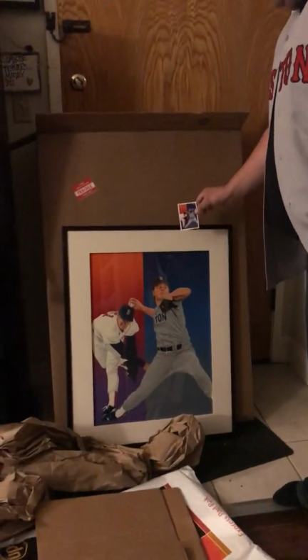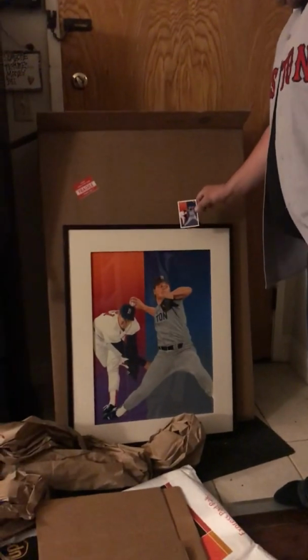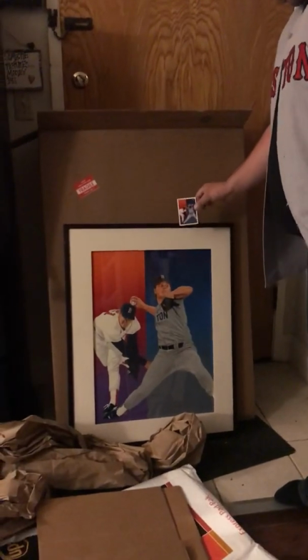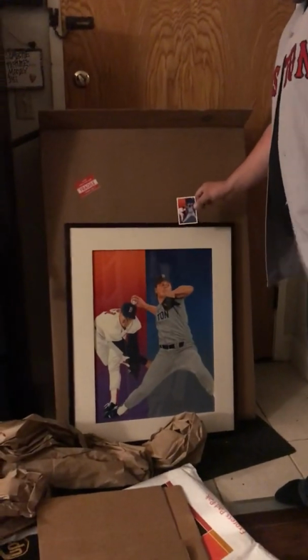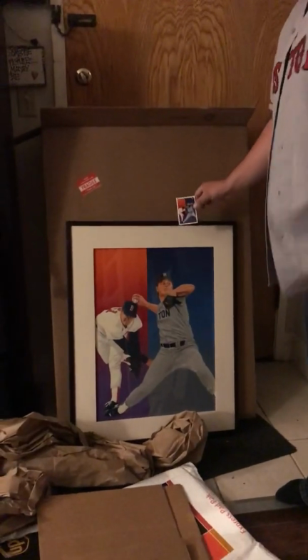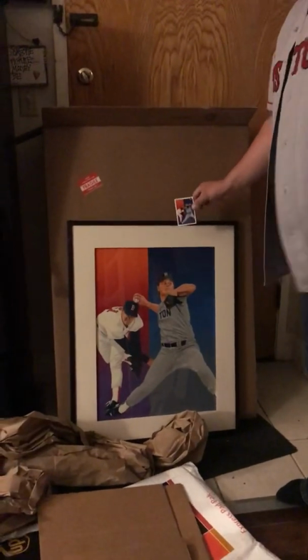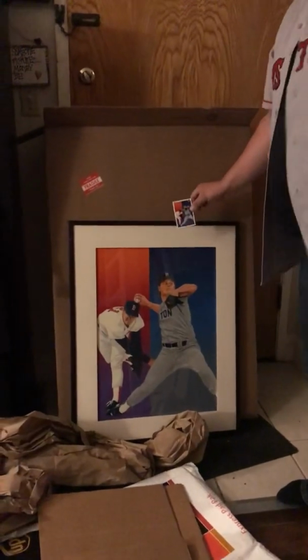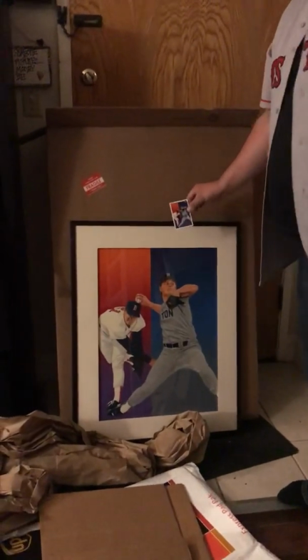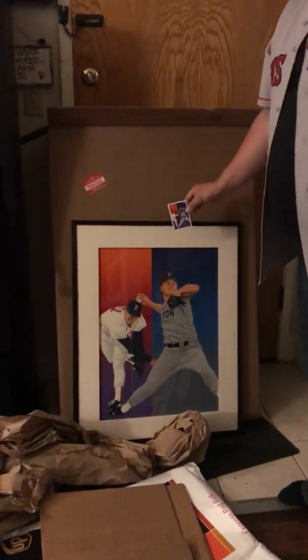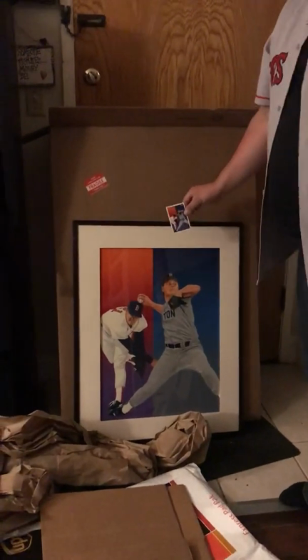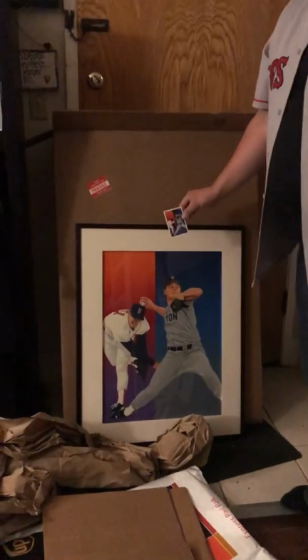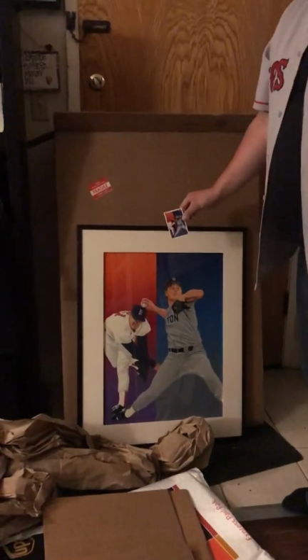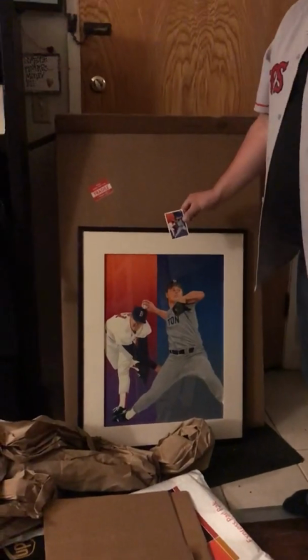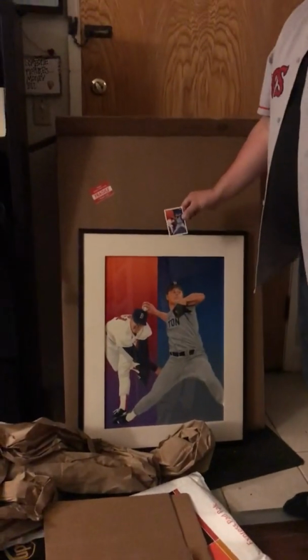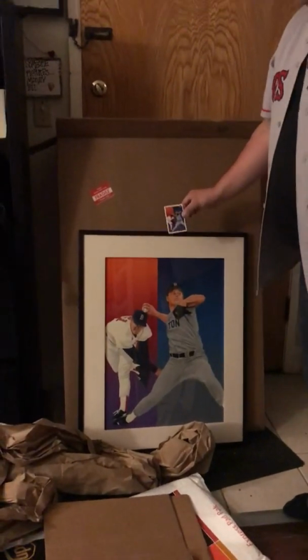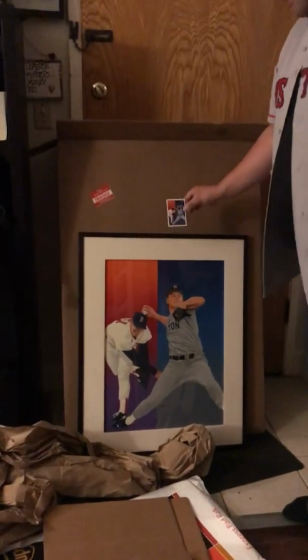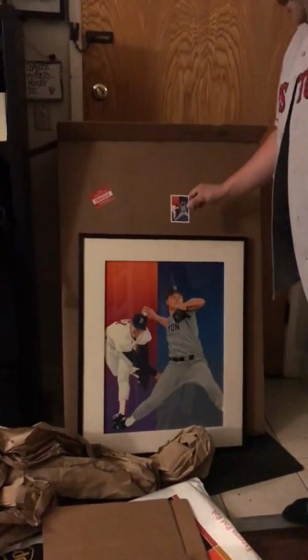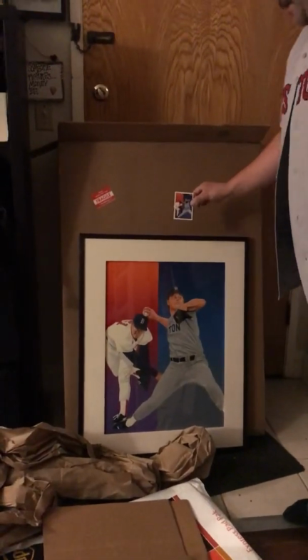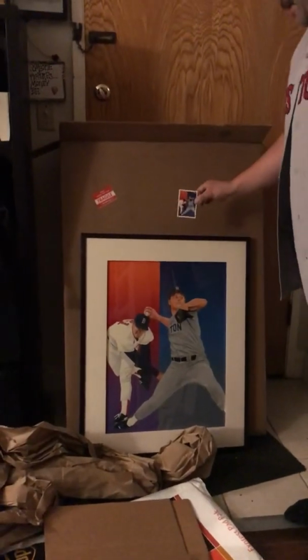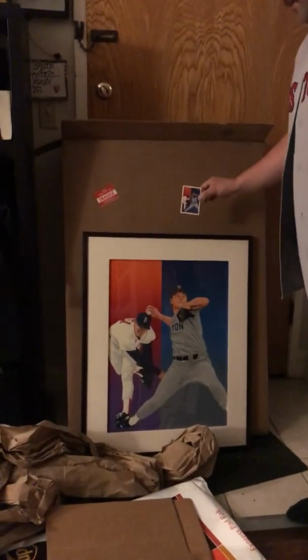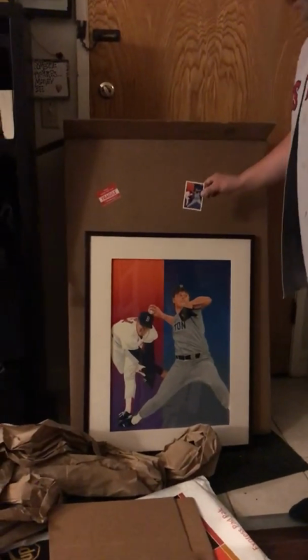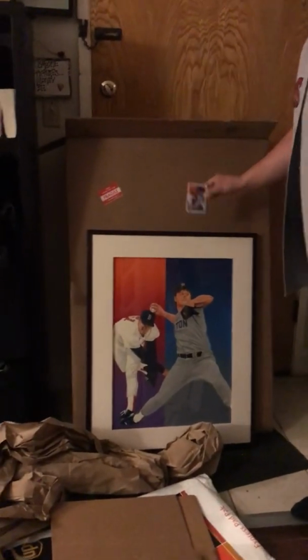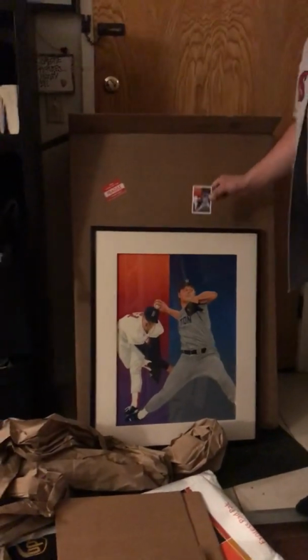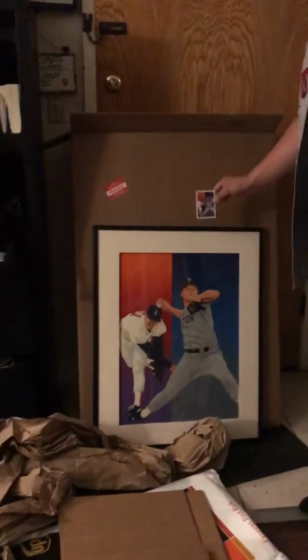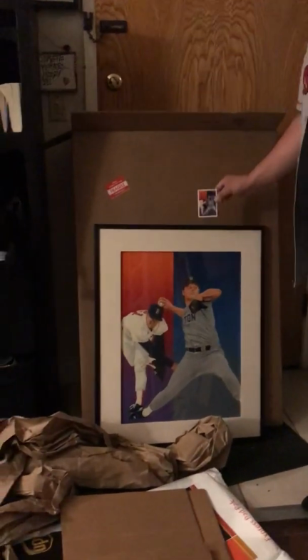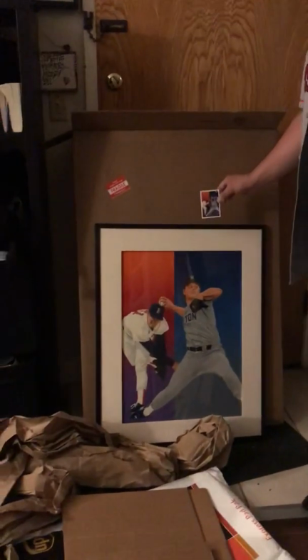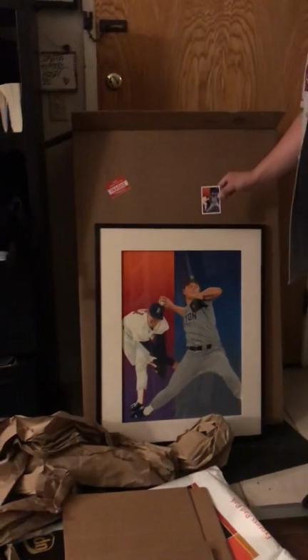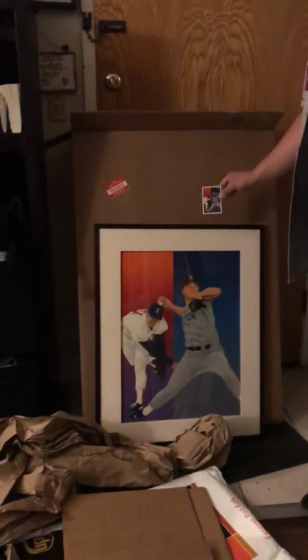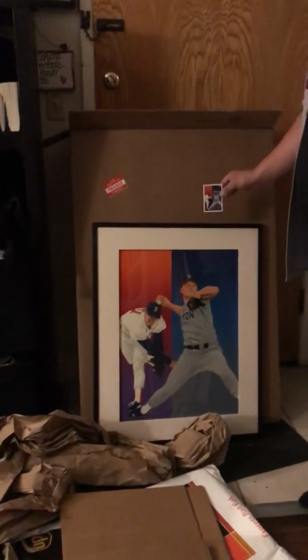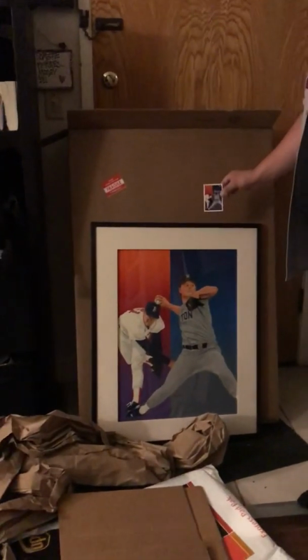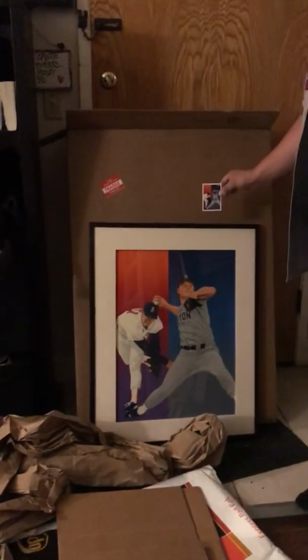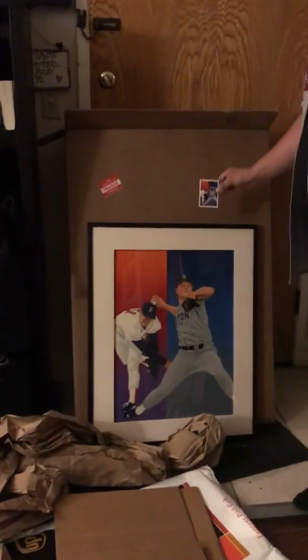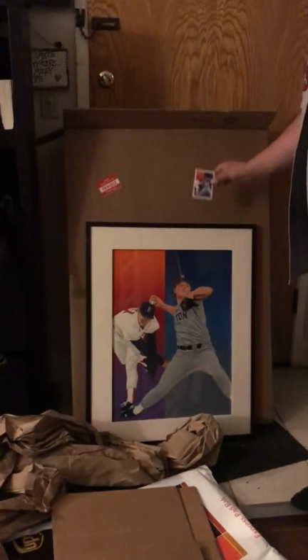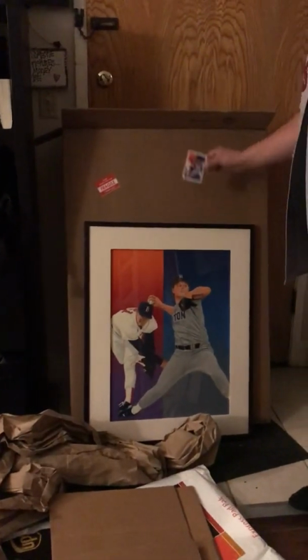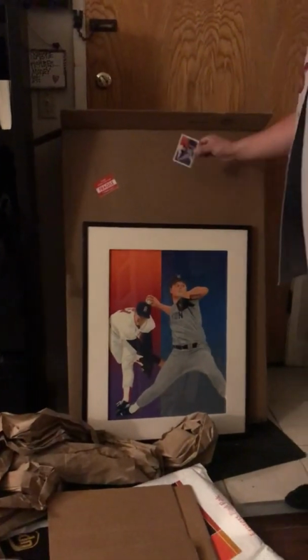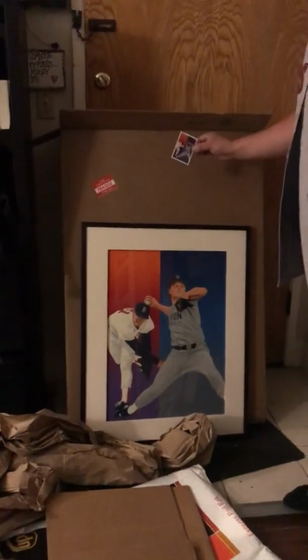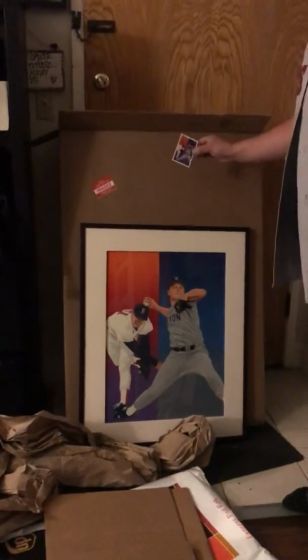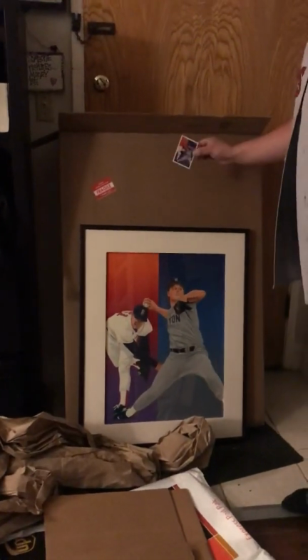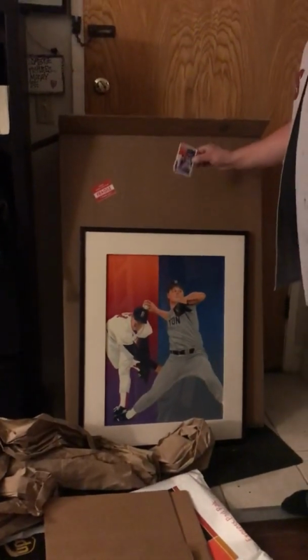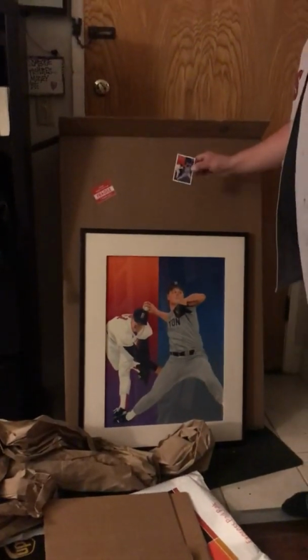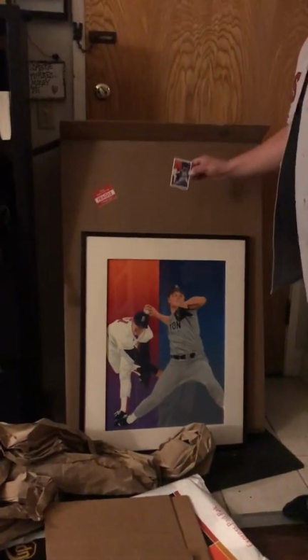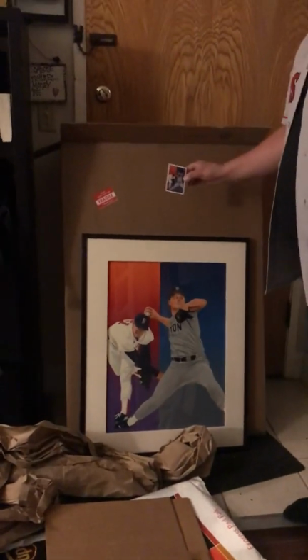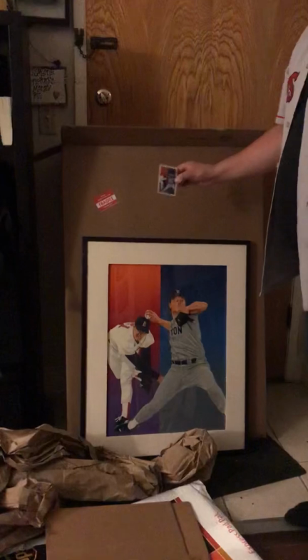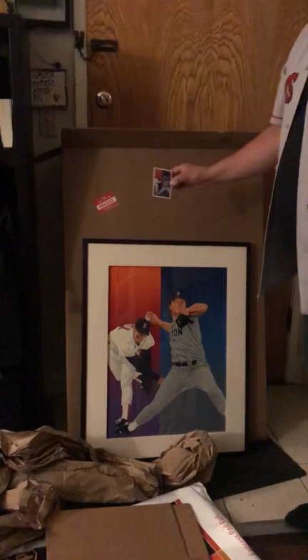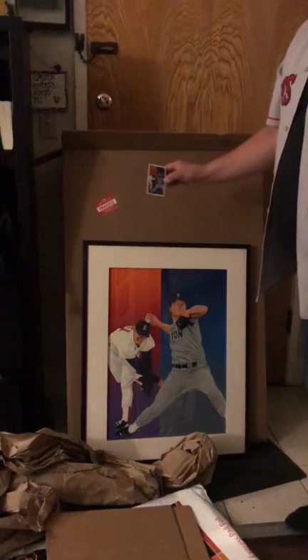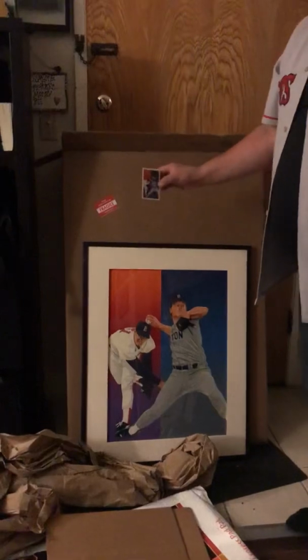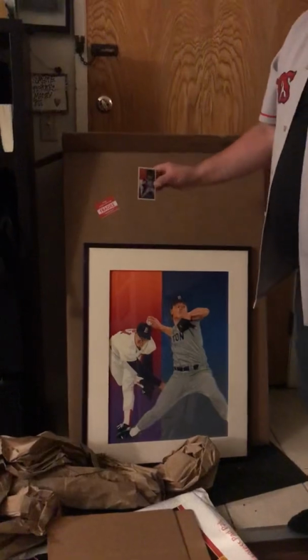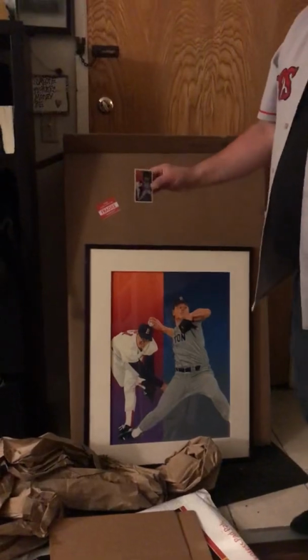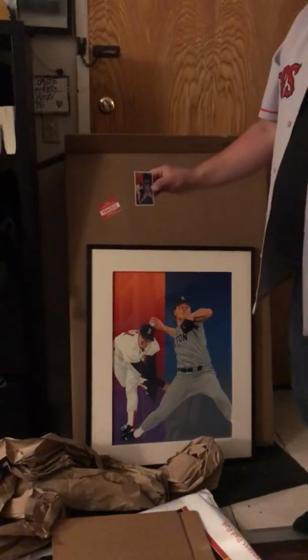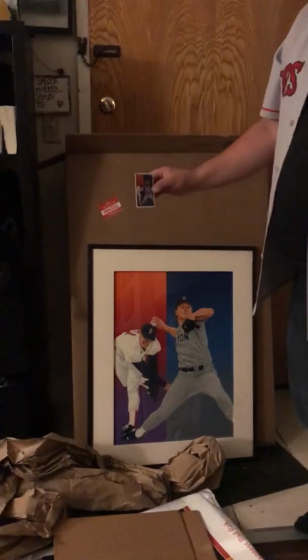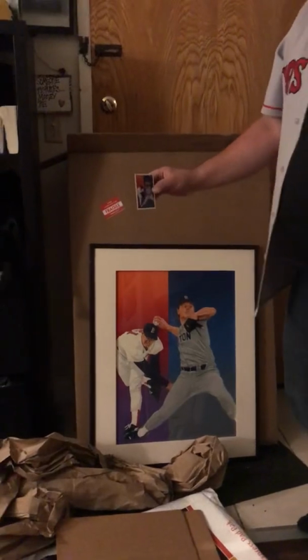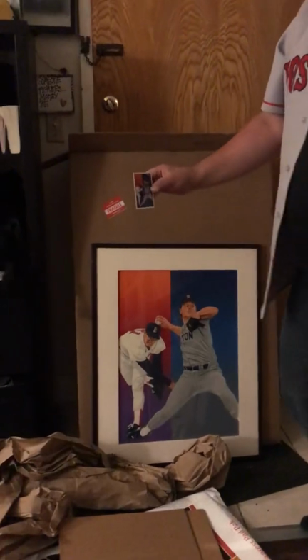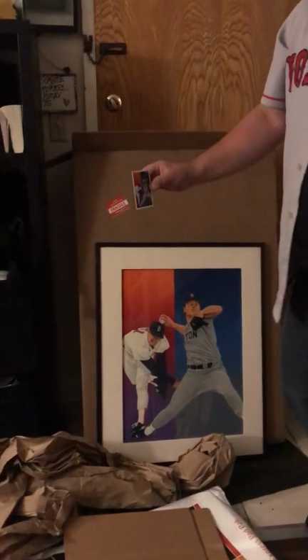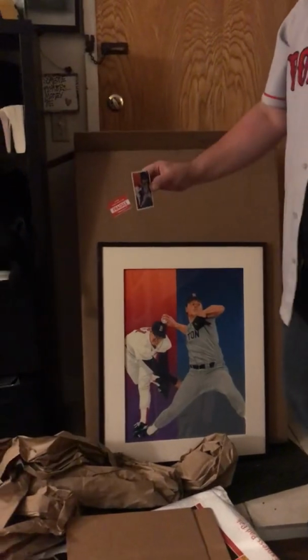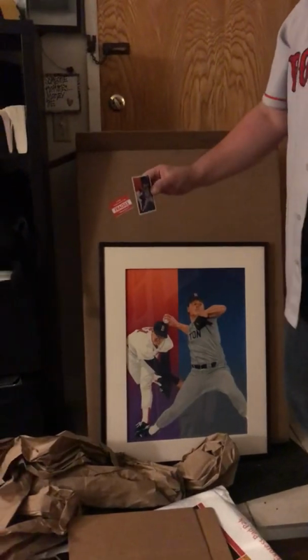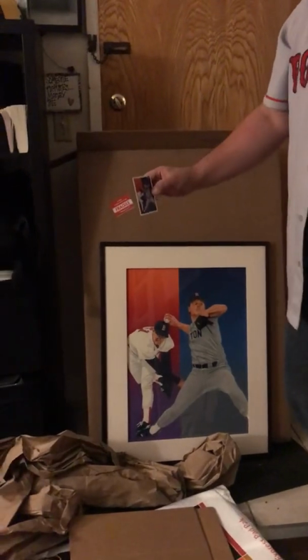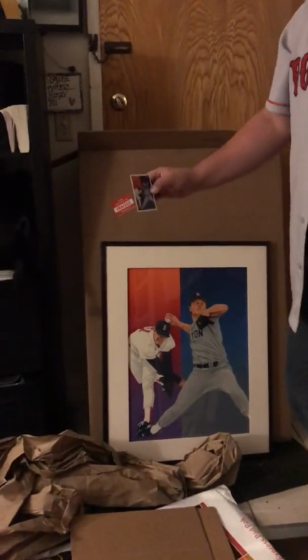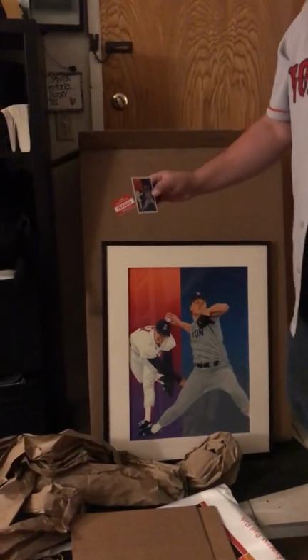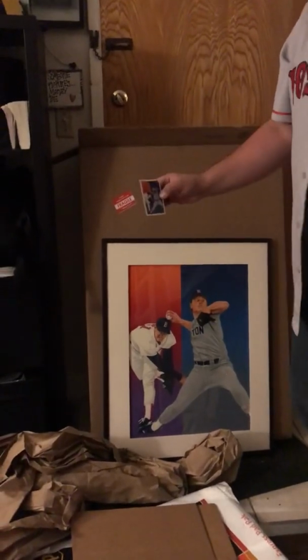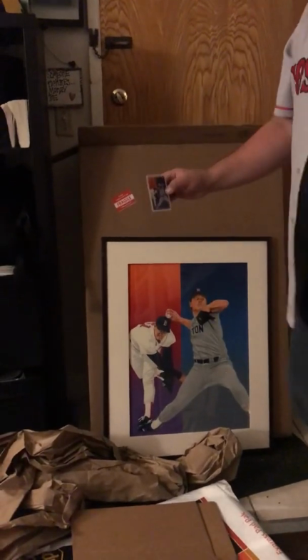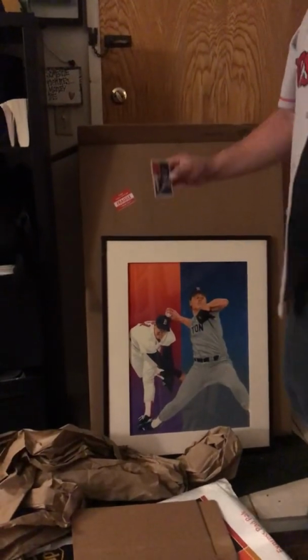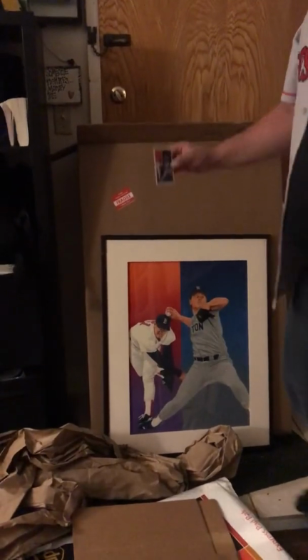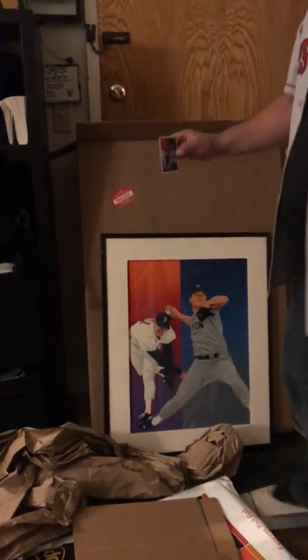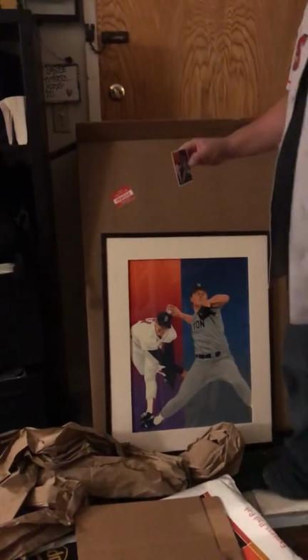Big Roger Clemens fan. I'm really happy to have this piece. It's going to get hung on the wall at some point — got to find space for it.